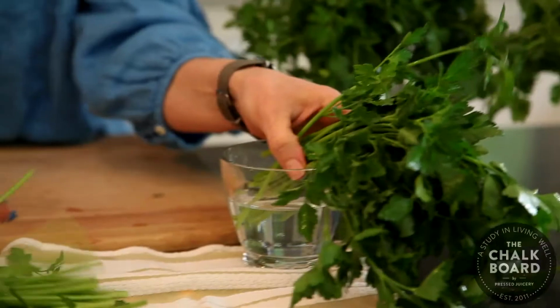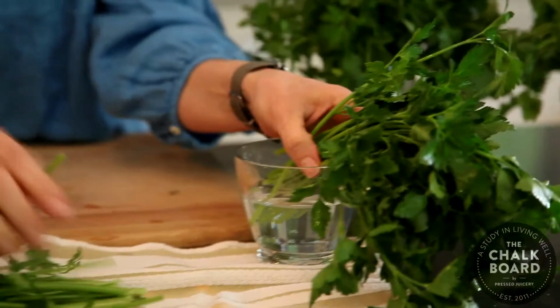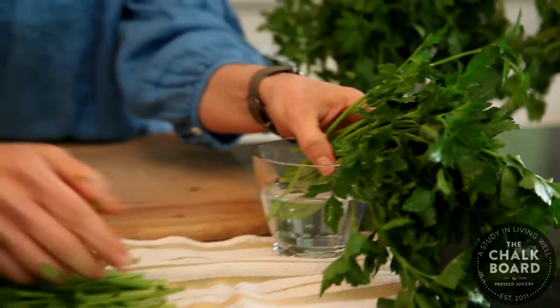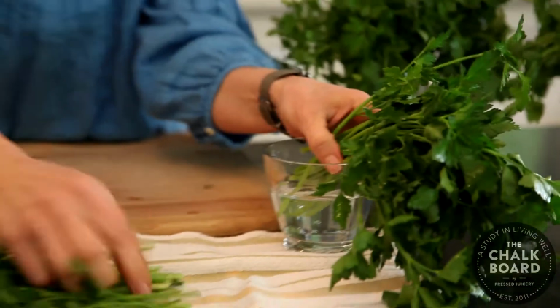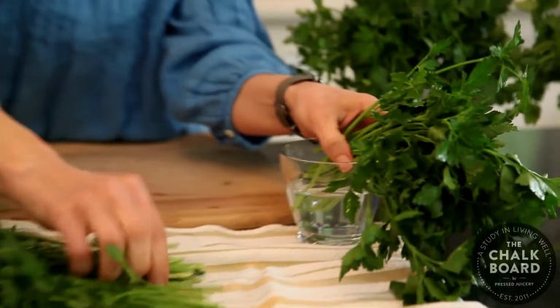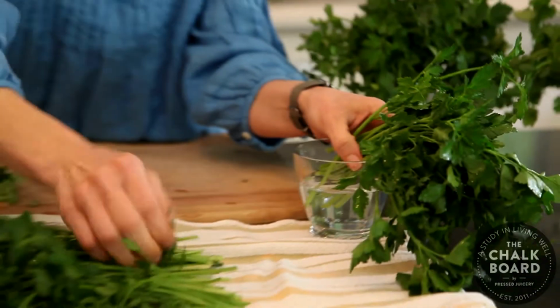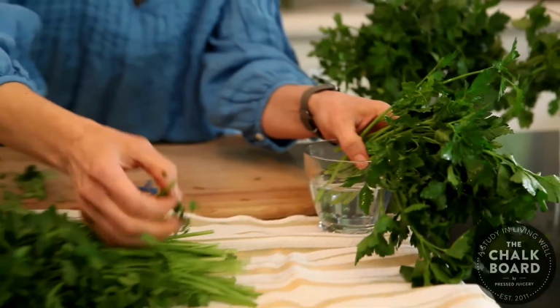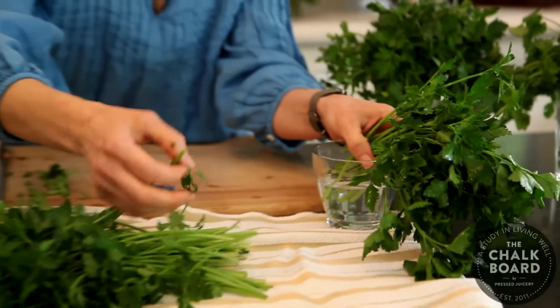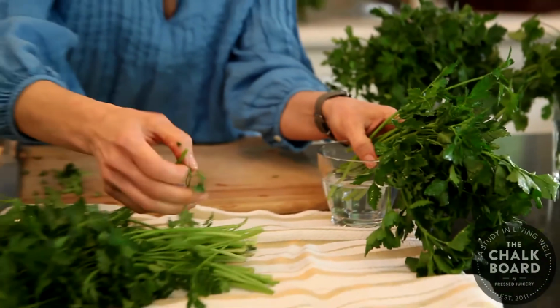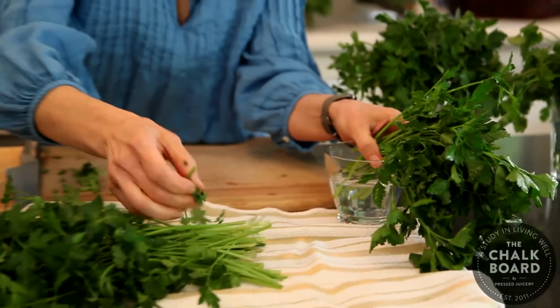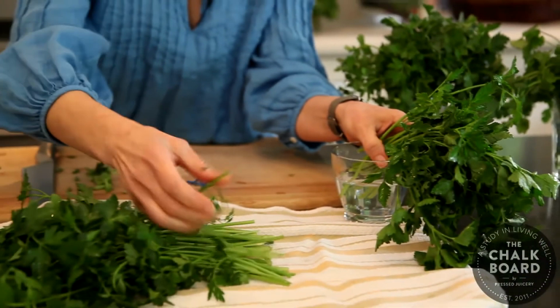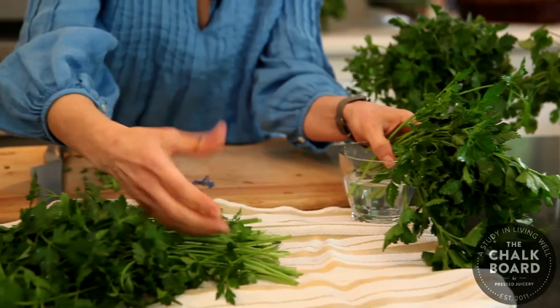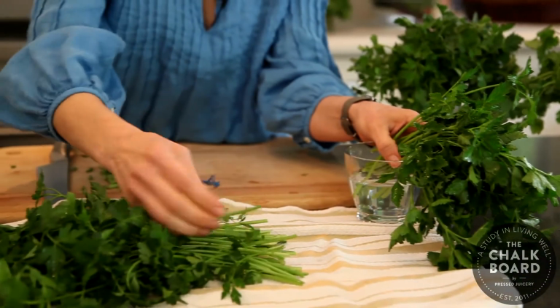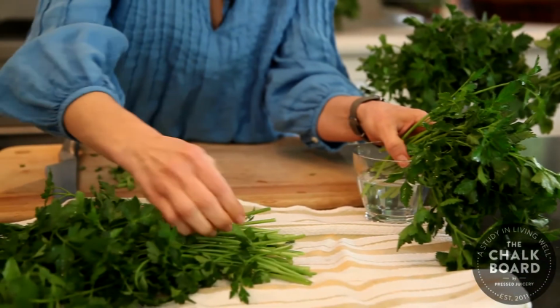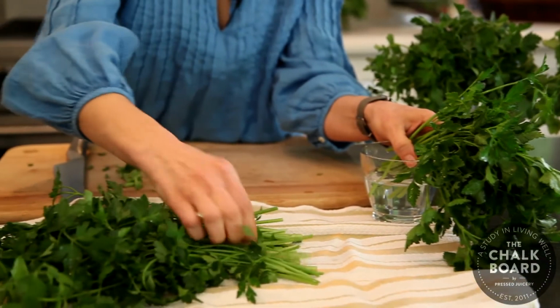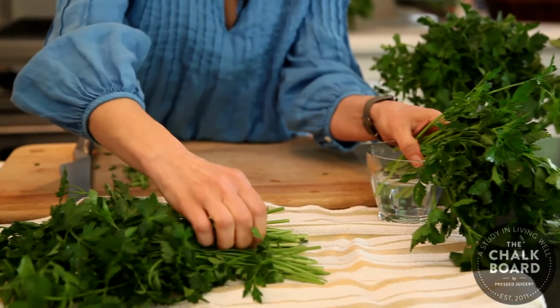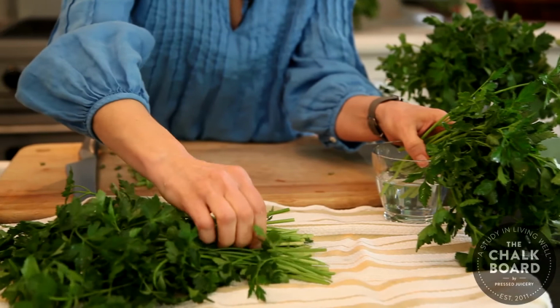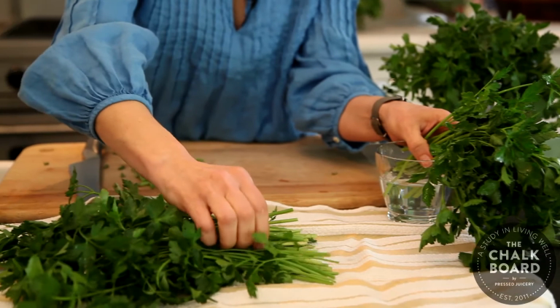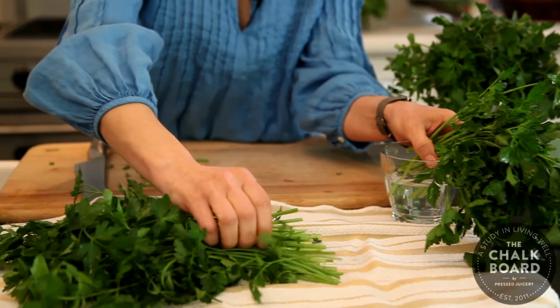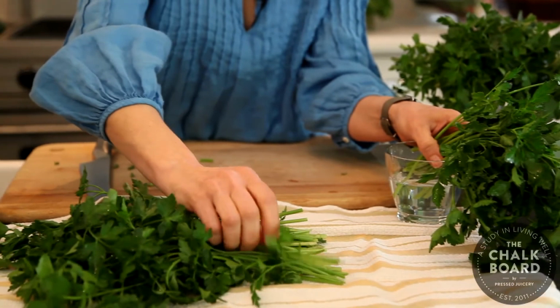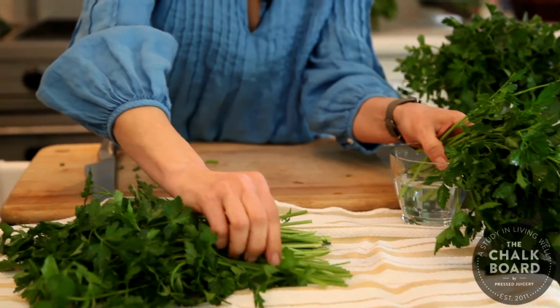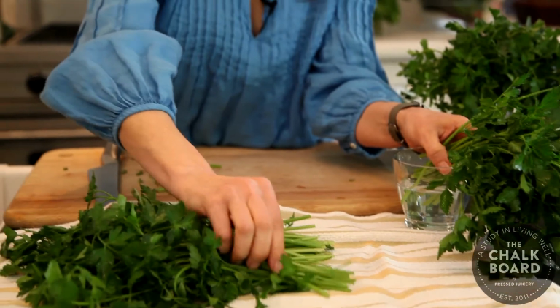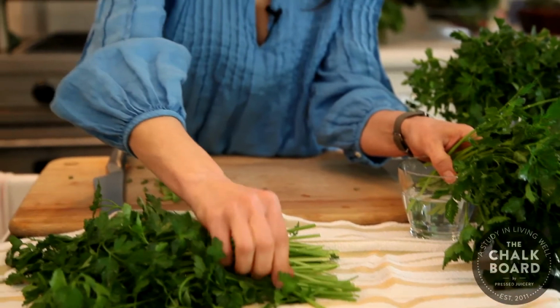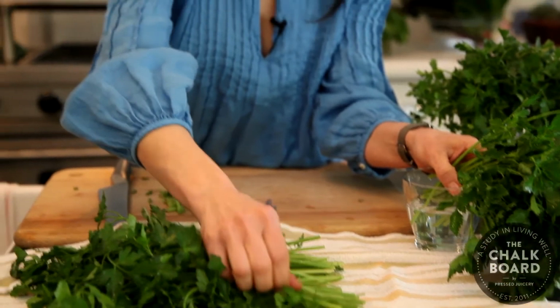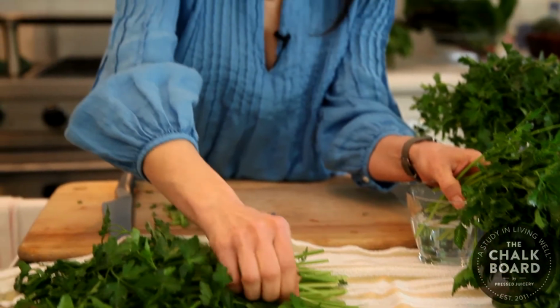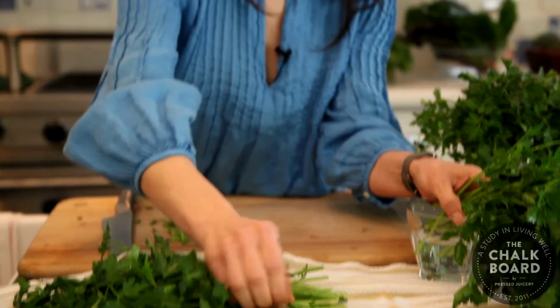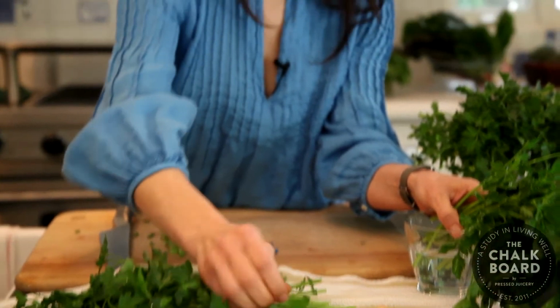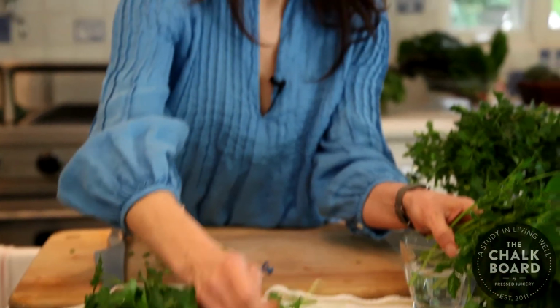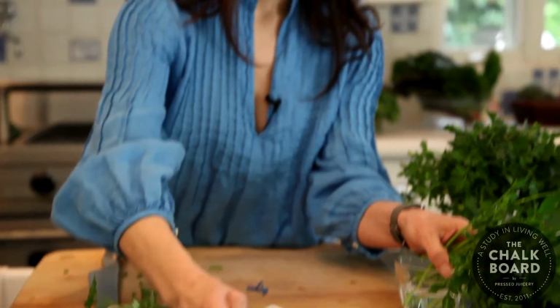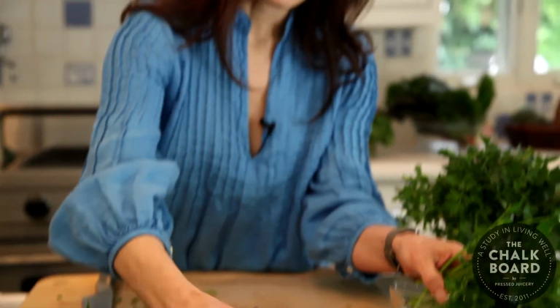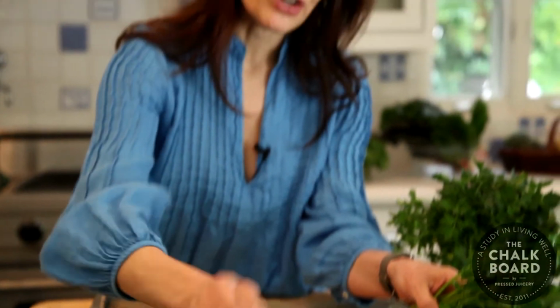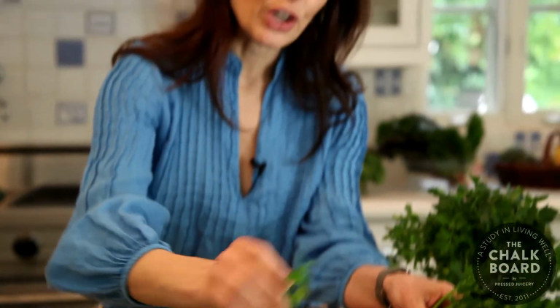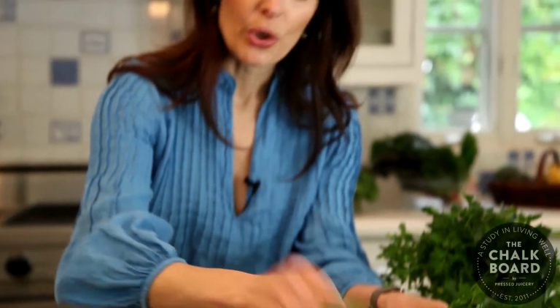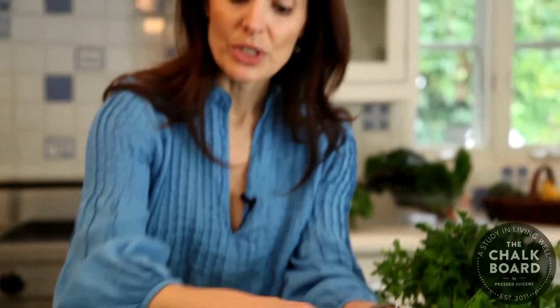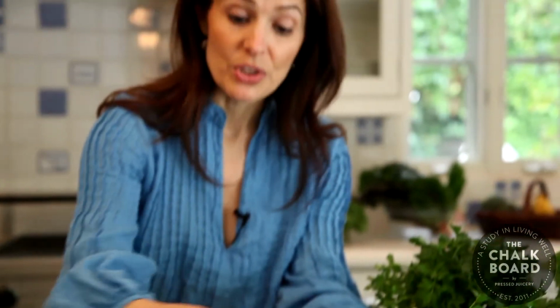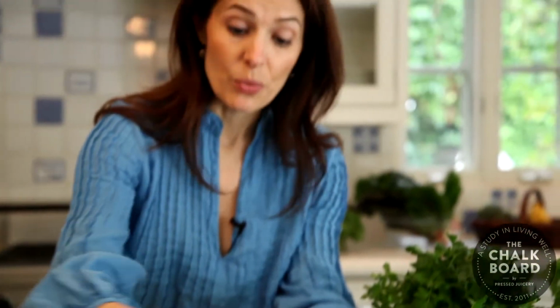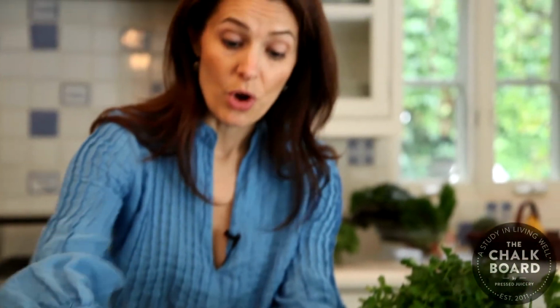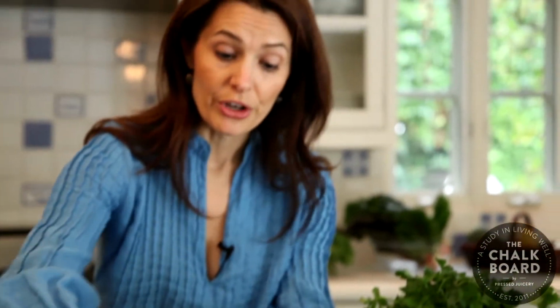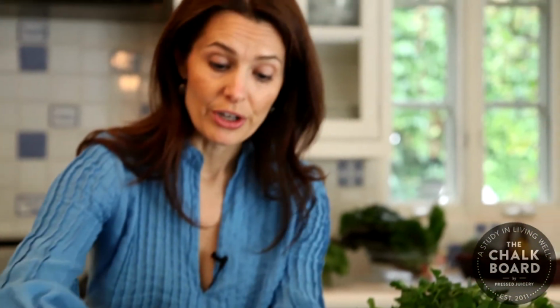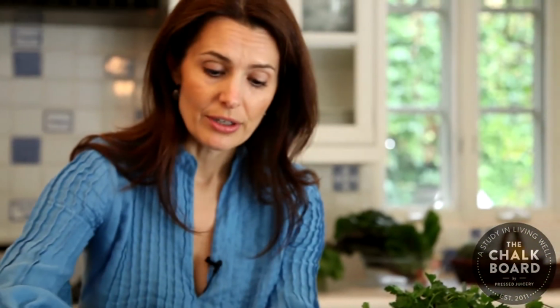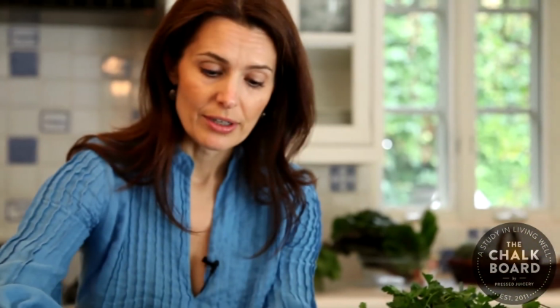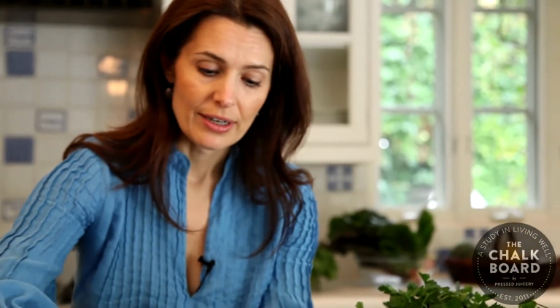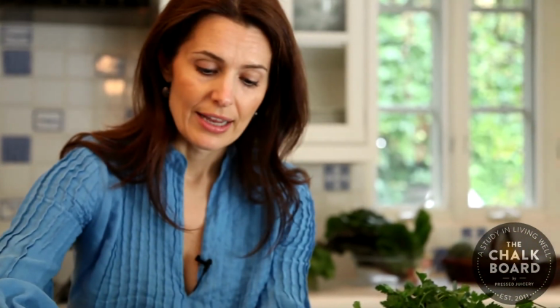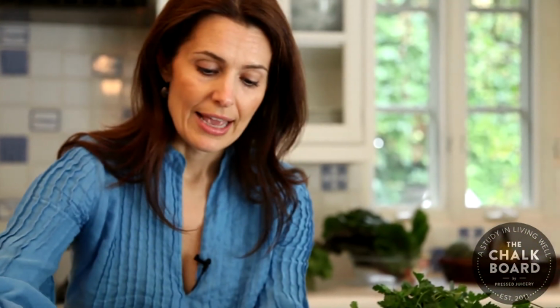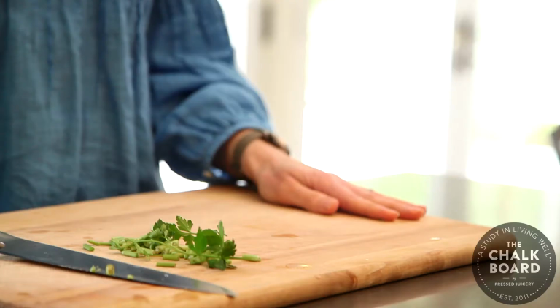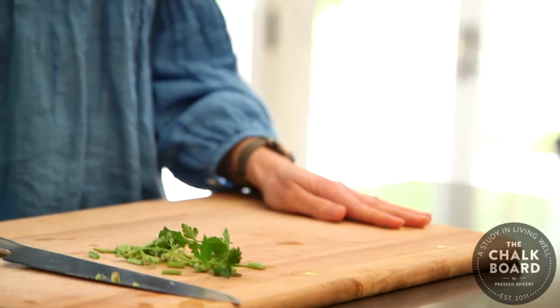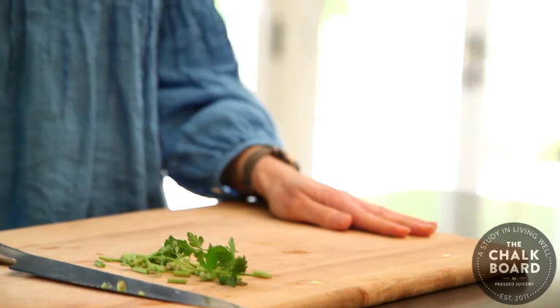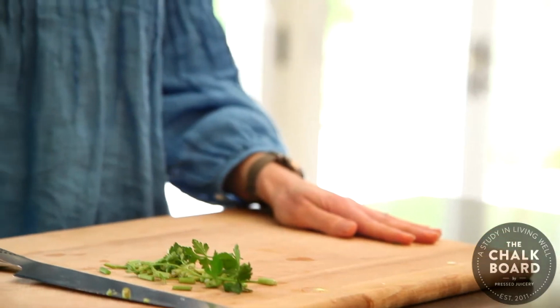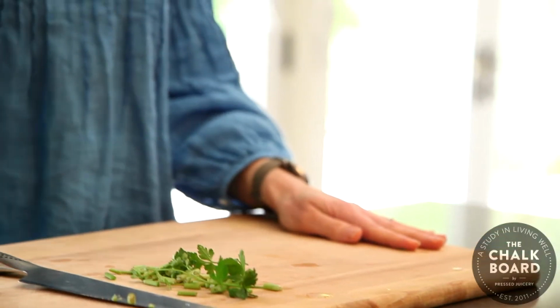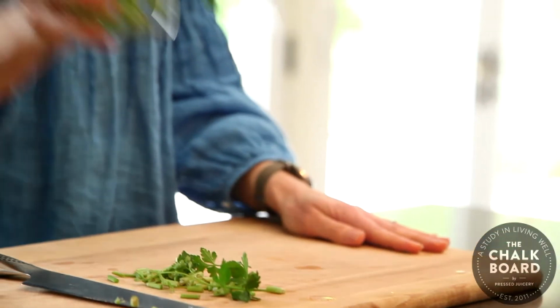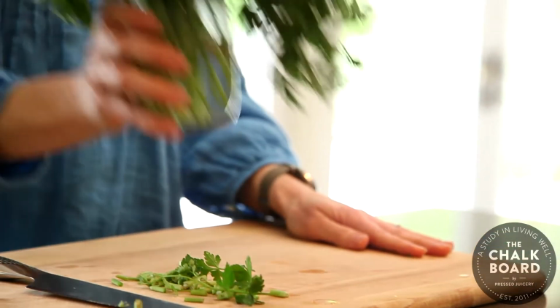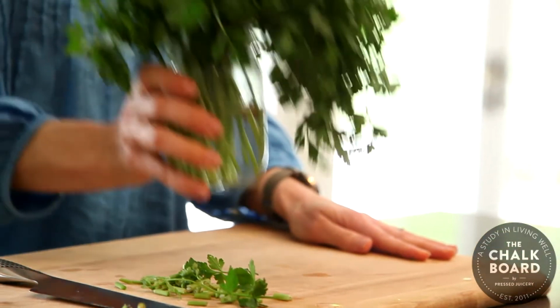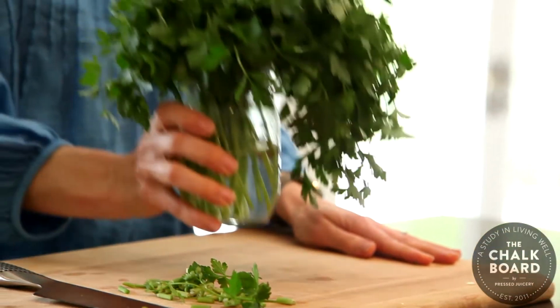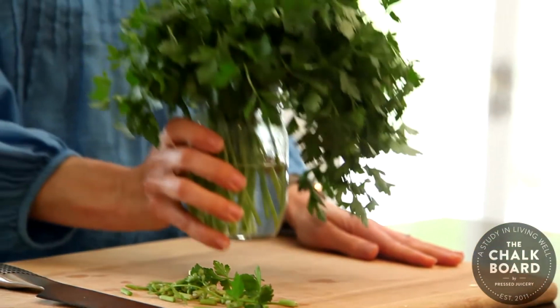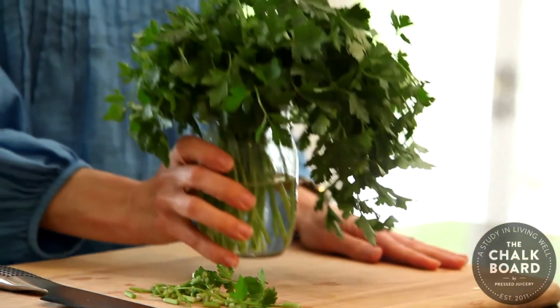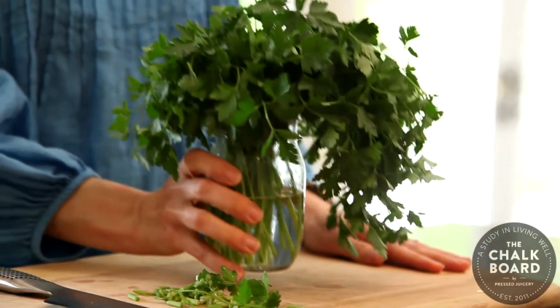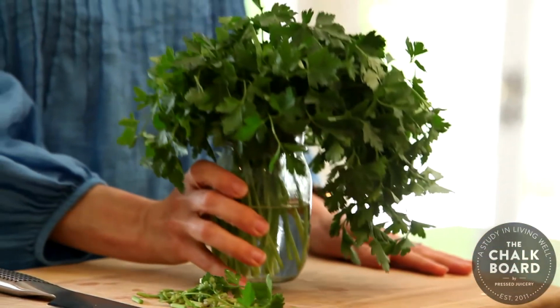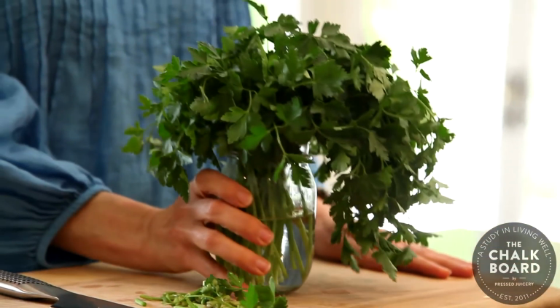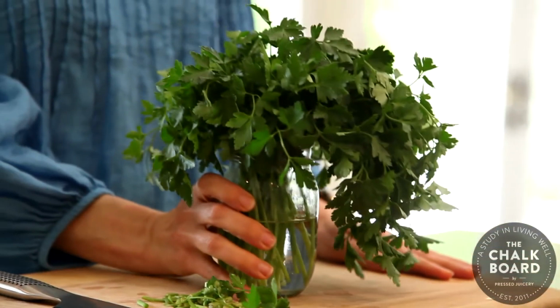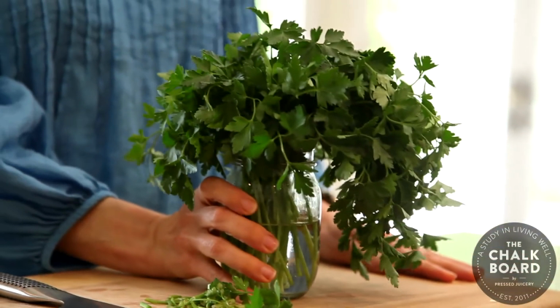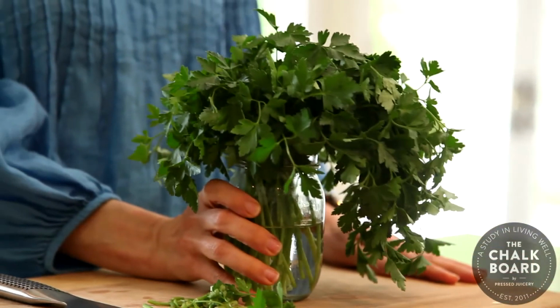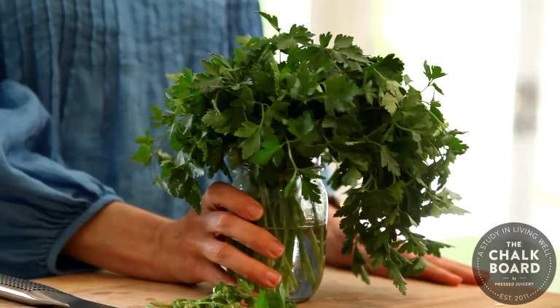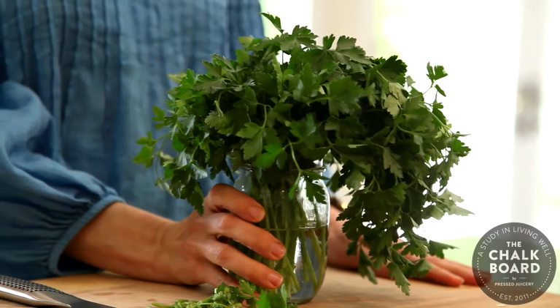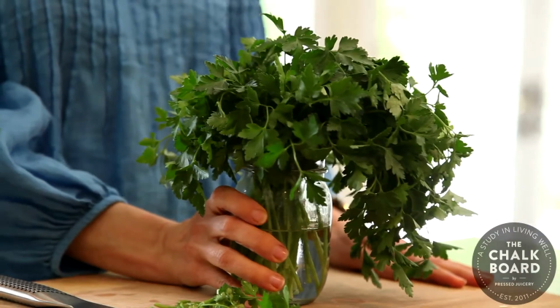So you just want to make sure that you don't have any of these small leaves that are going to go into the water, and you're going to make like a little bouquet basically.